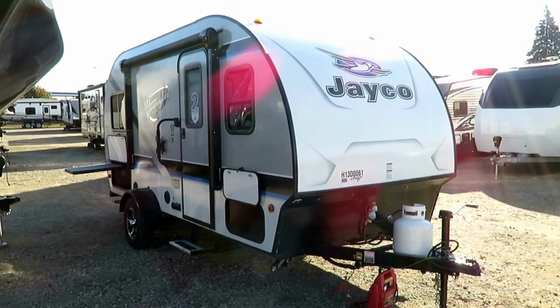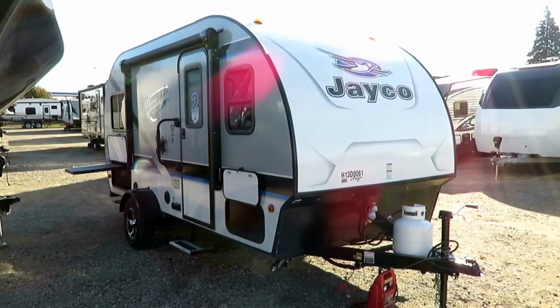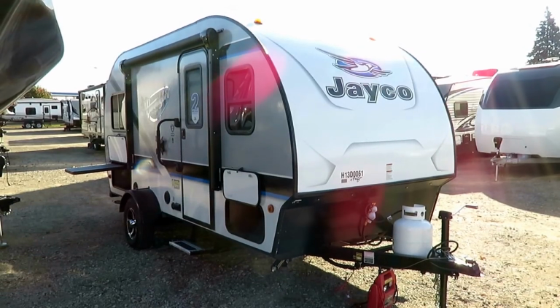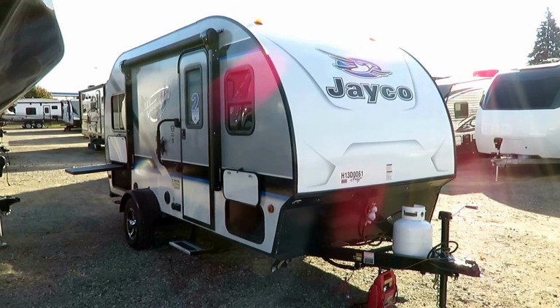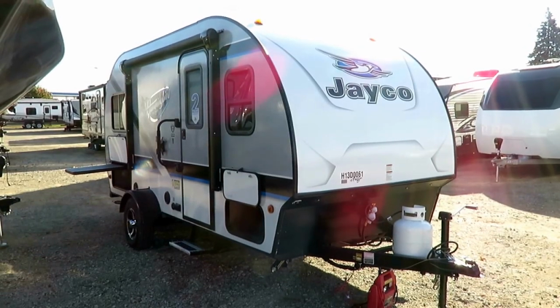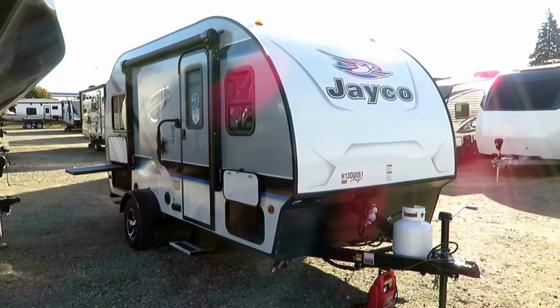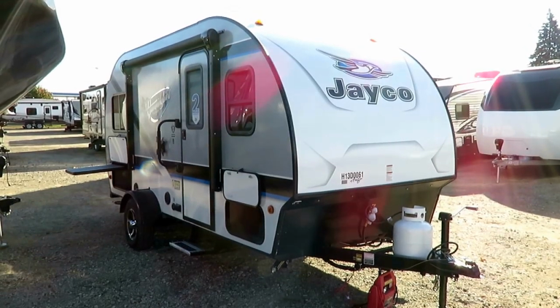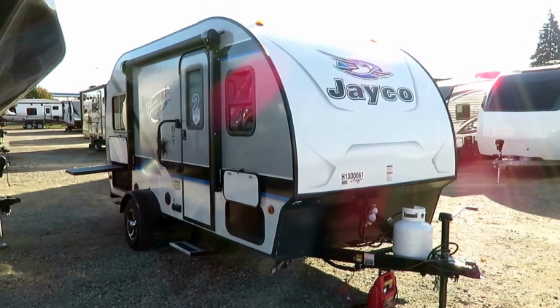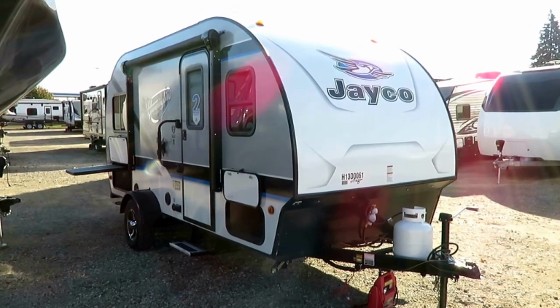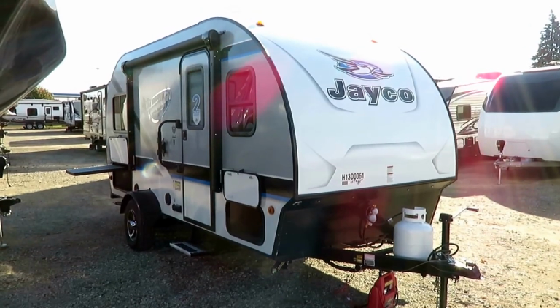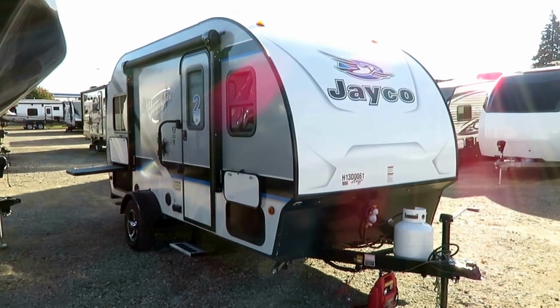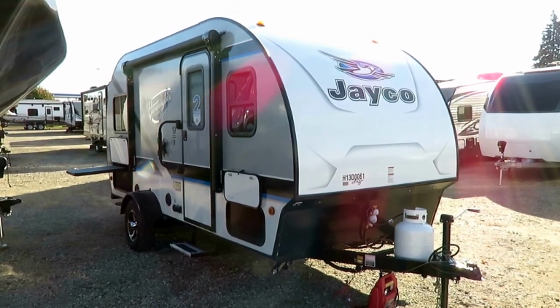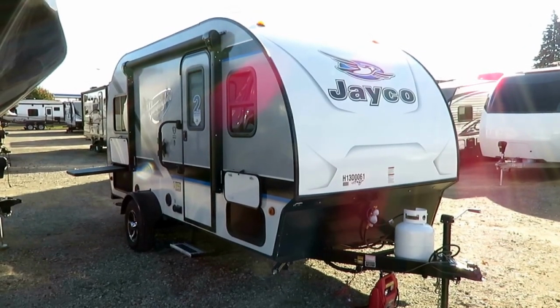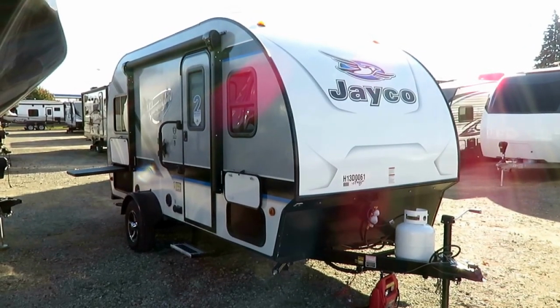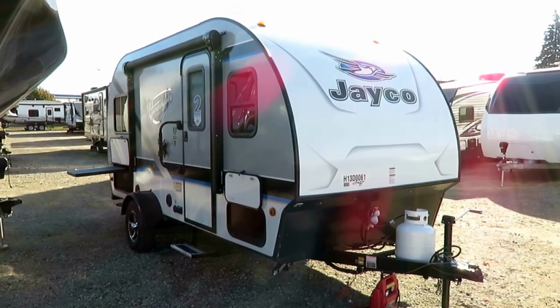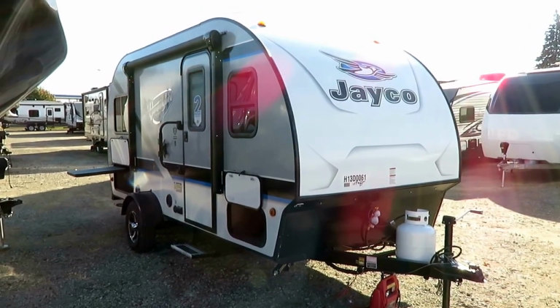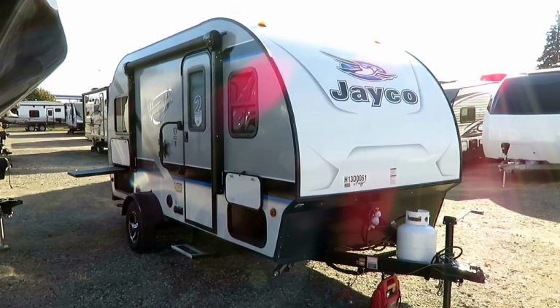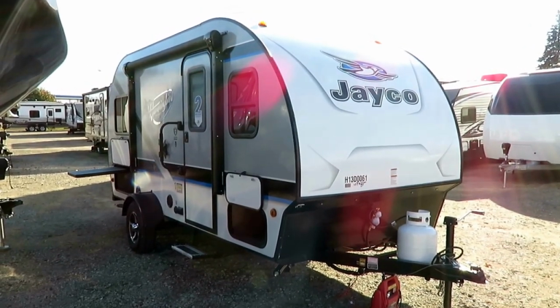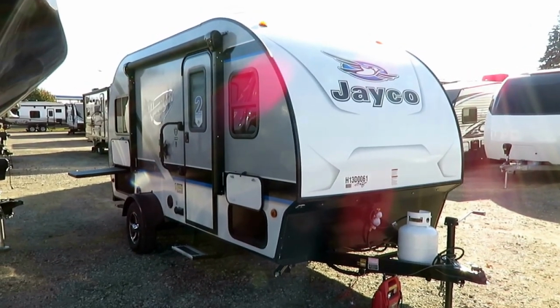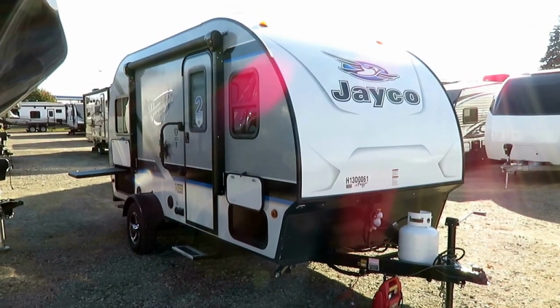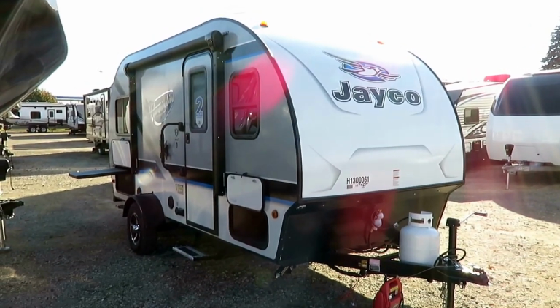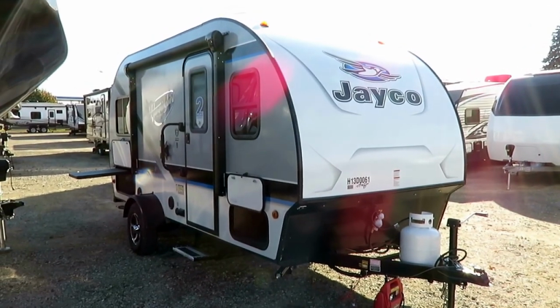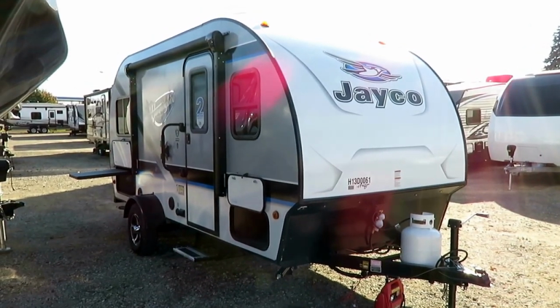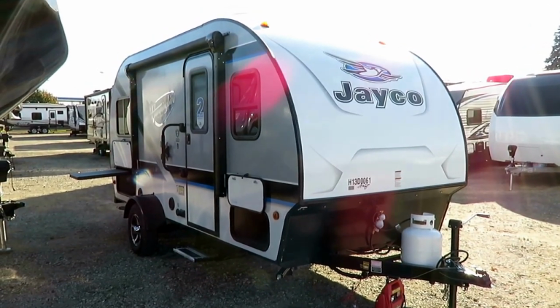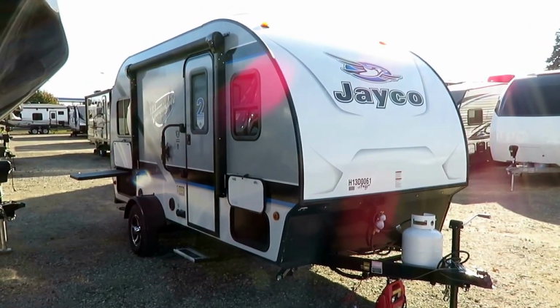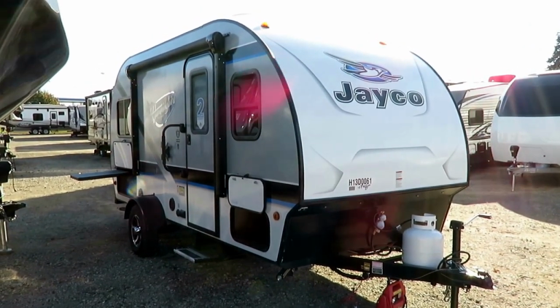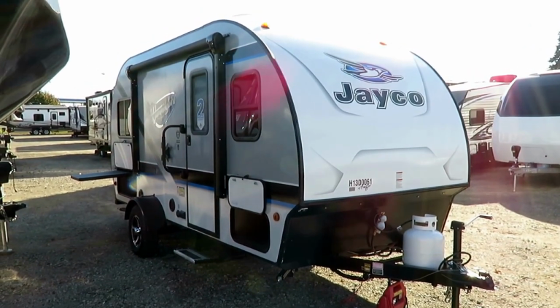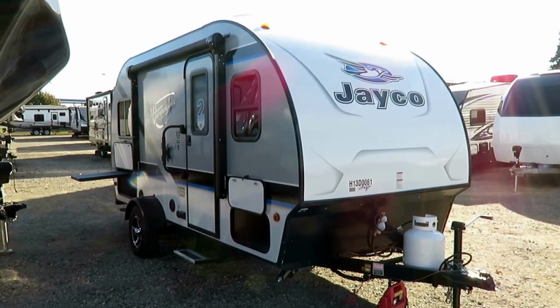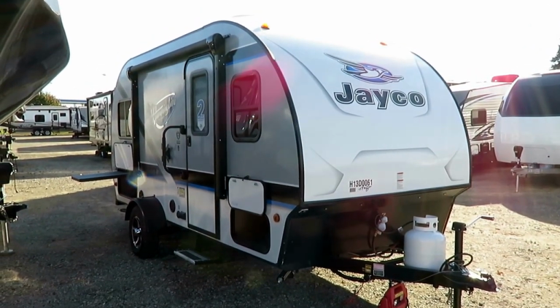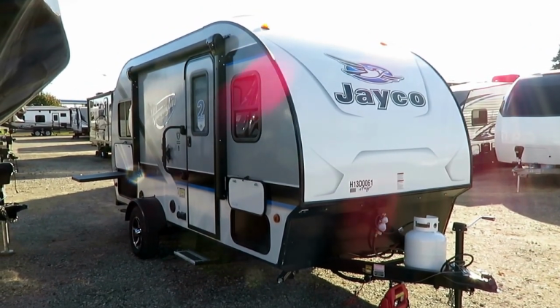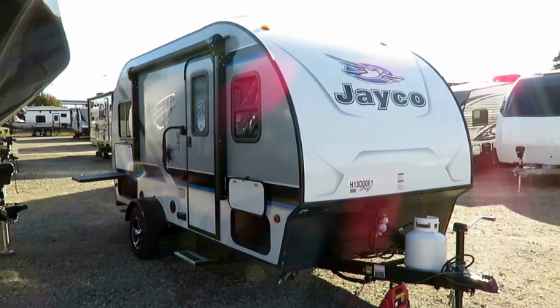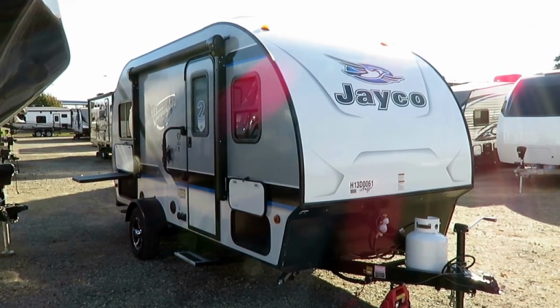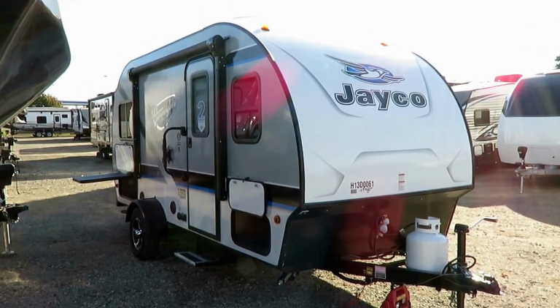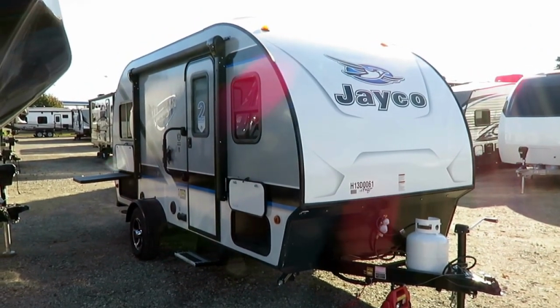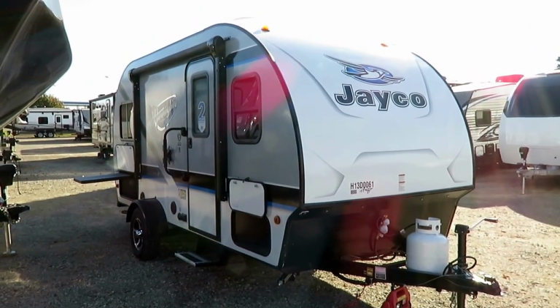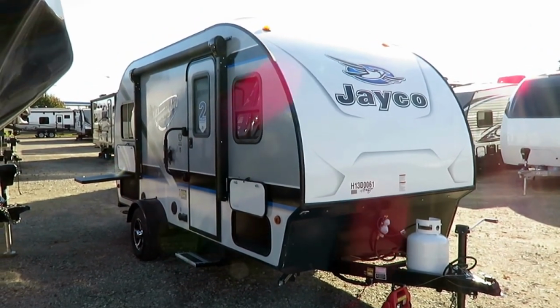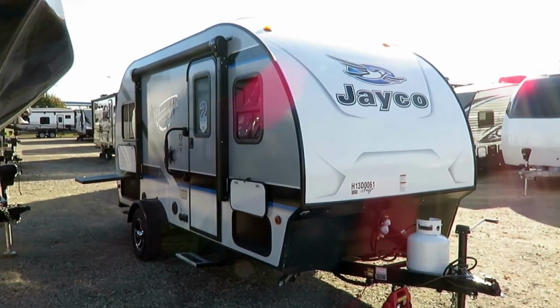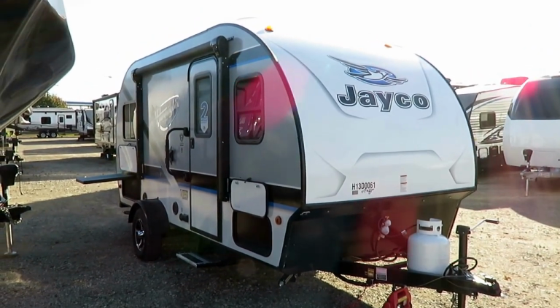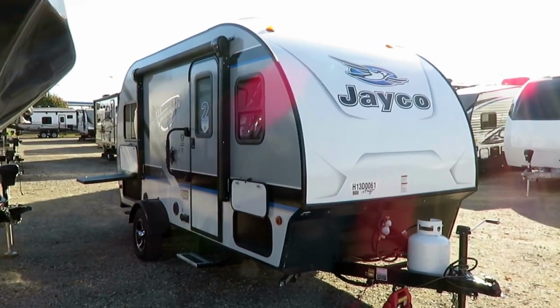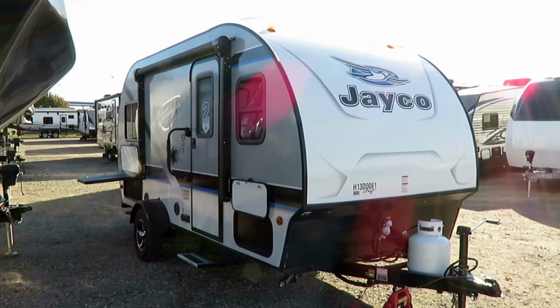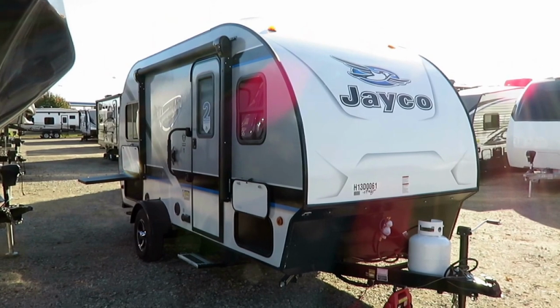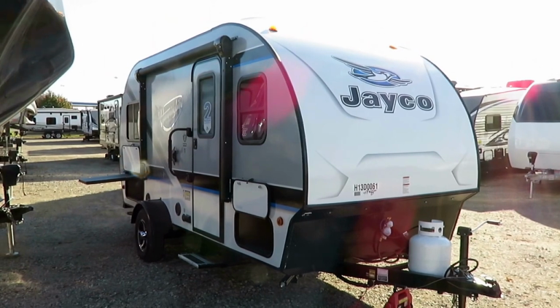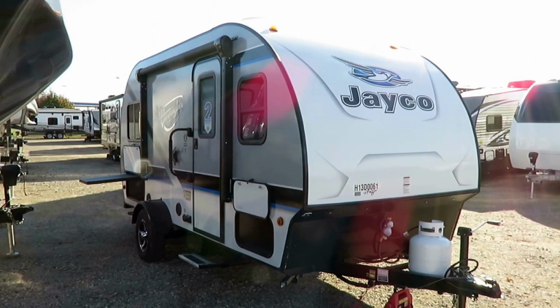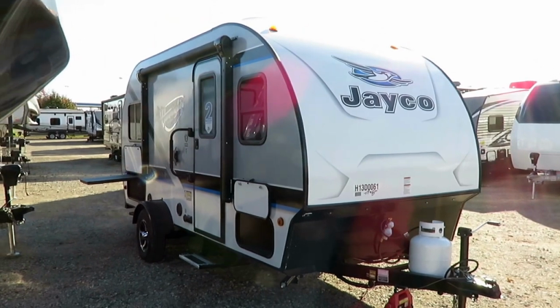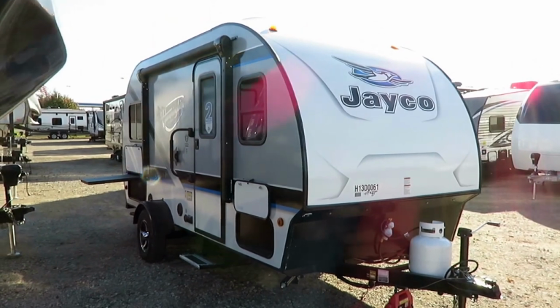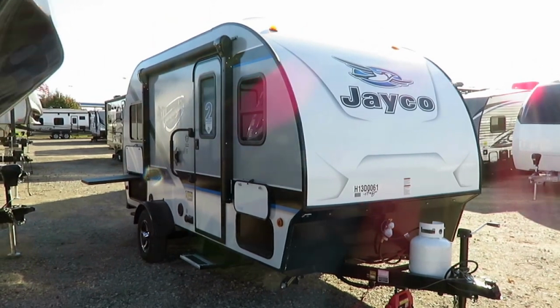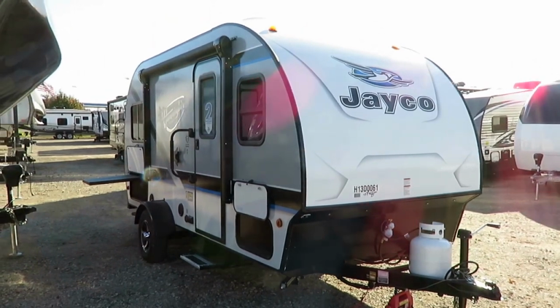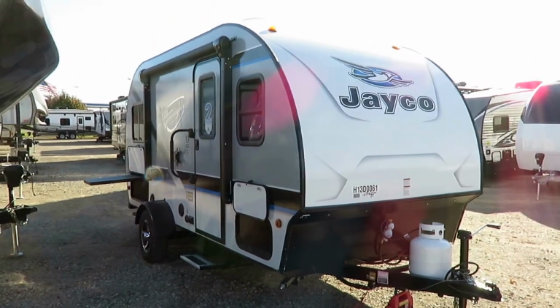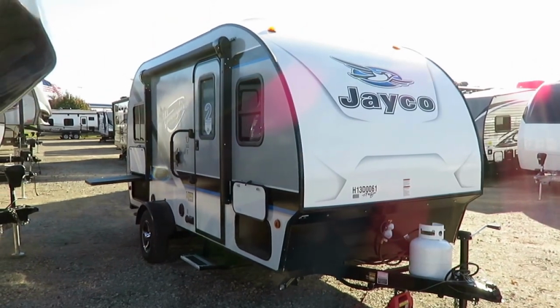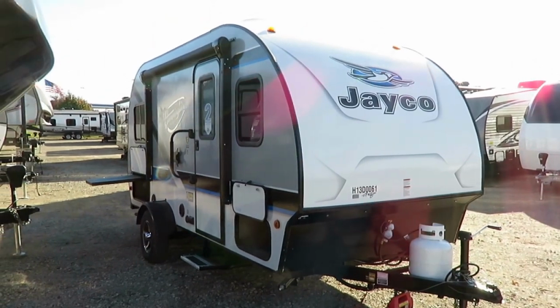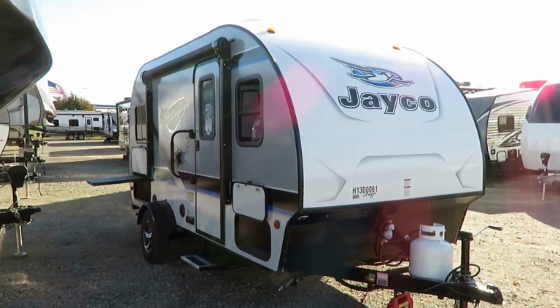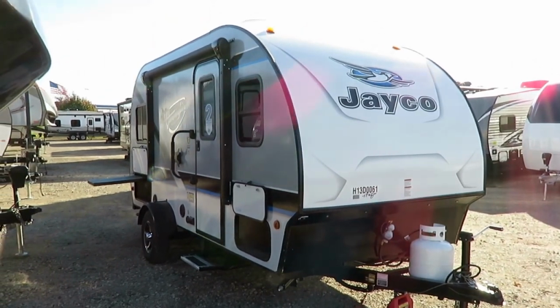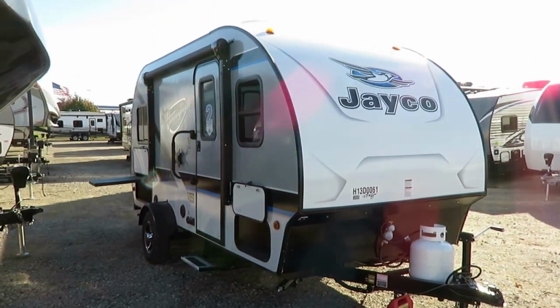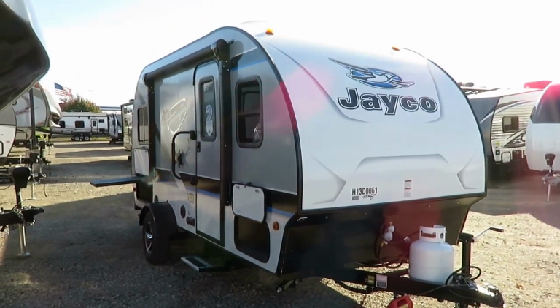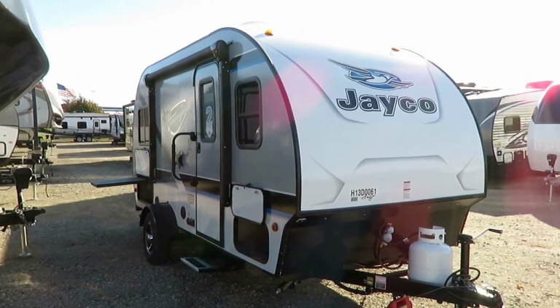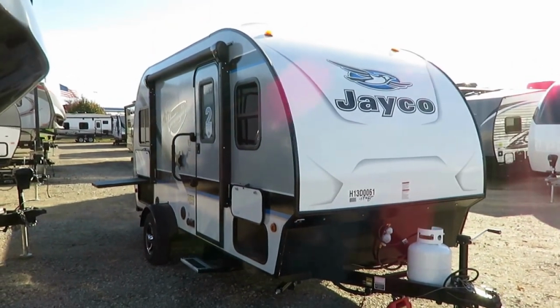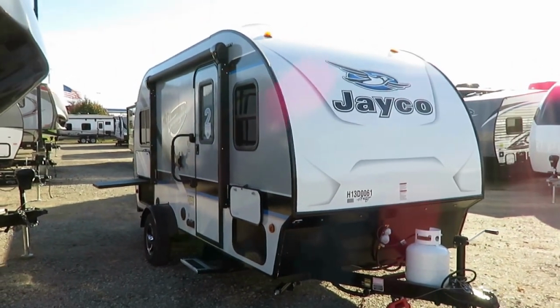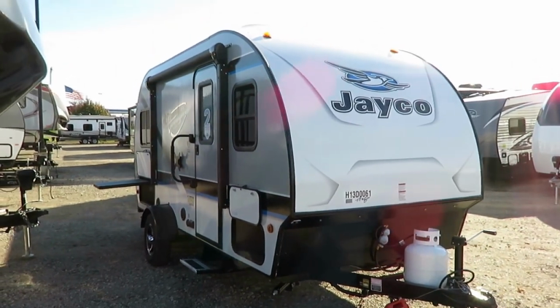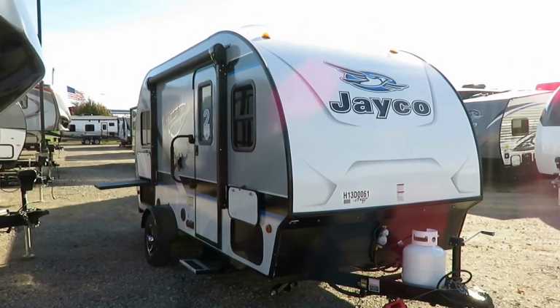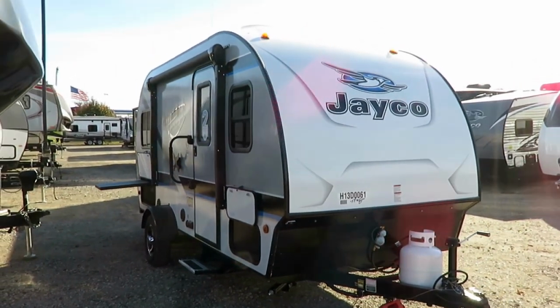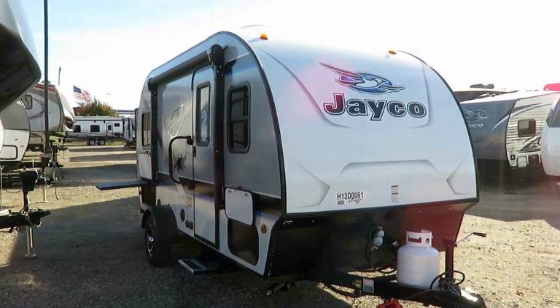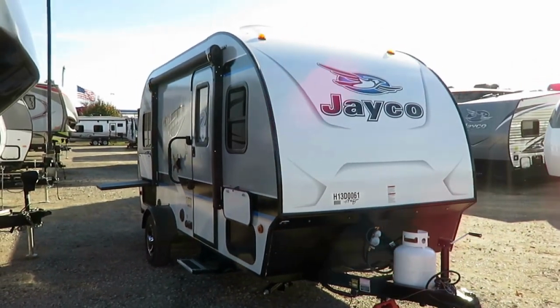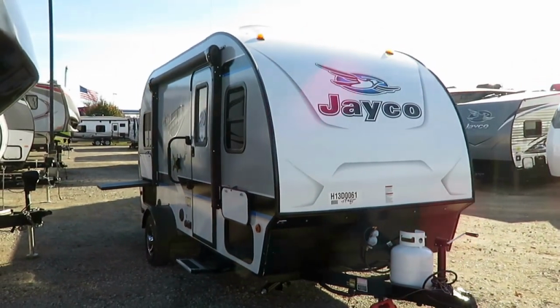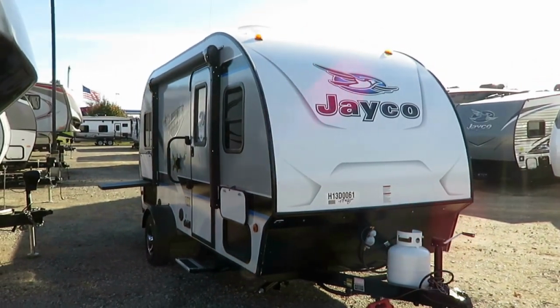The 16FD Hummingbird just fluttered in here at Haylet RV of Coldwater, Michigan. Don't worry guys, the bad jokes just keep on coming.